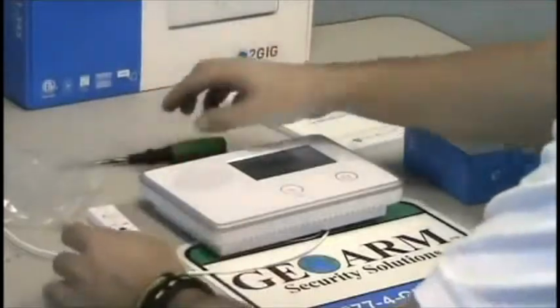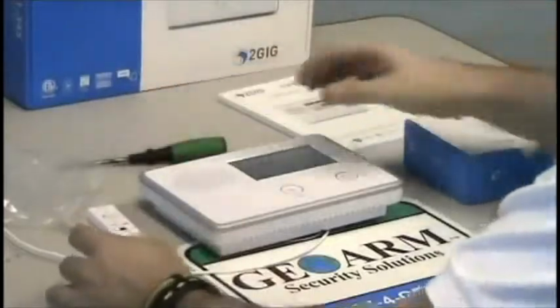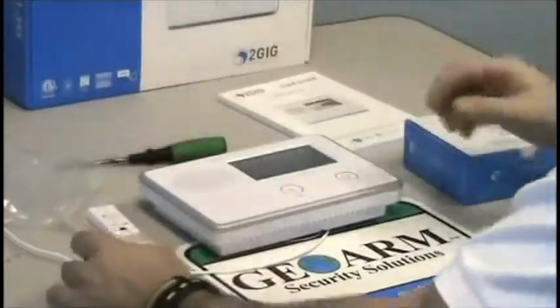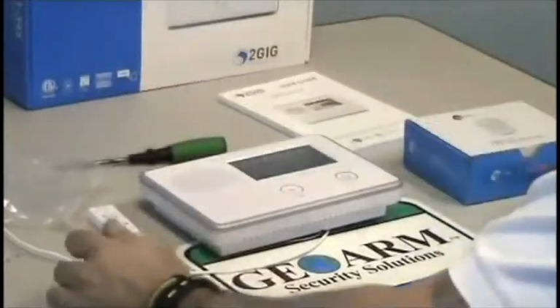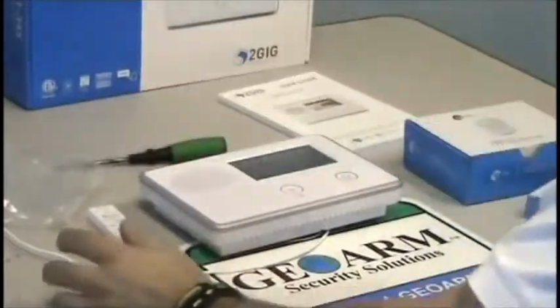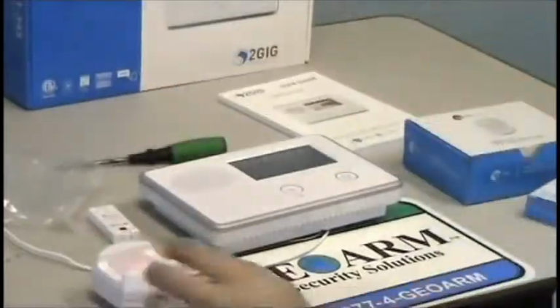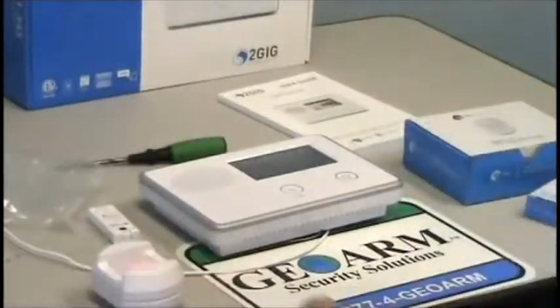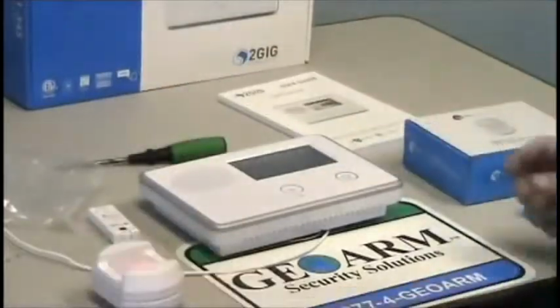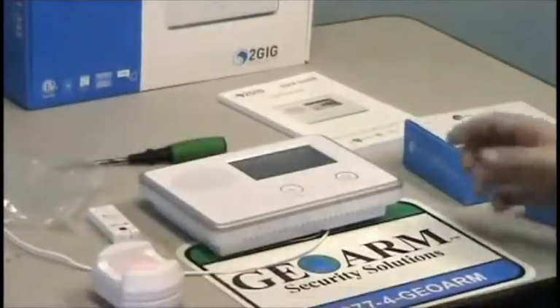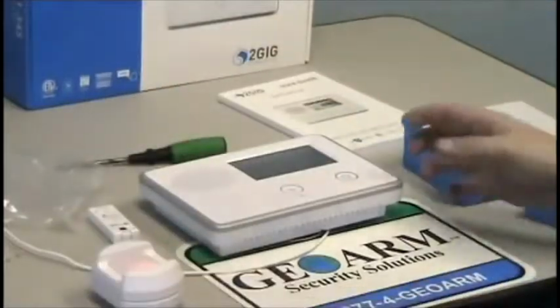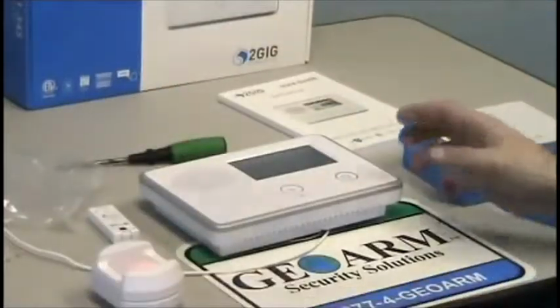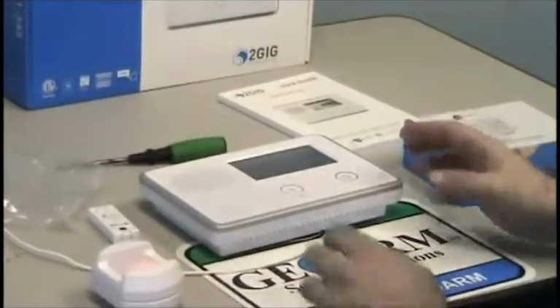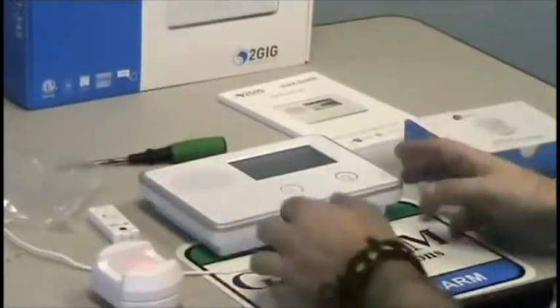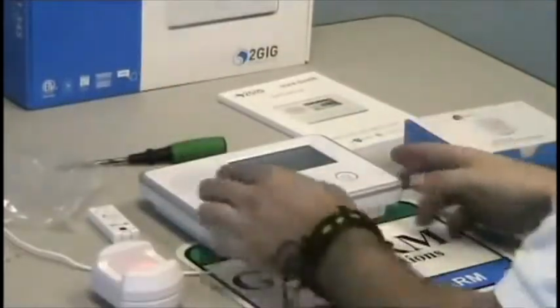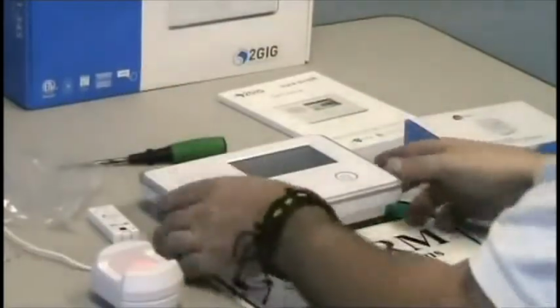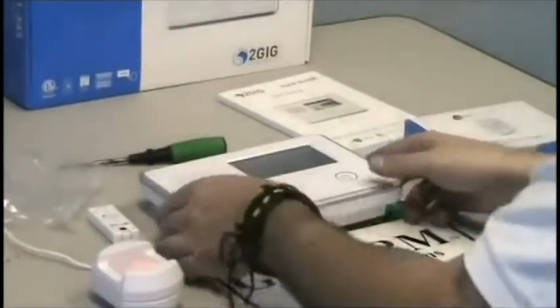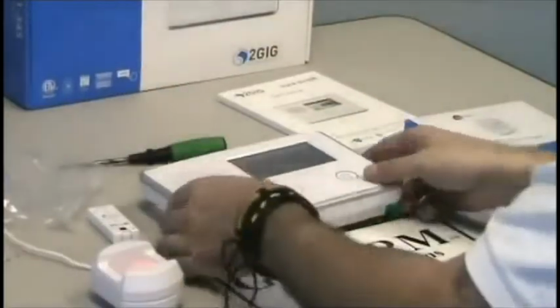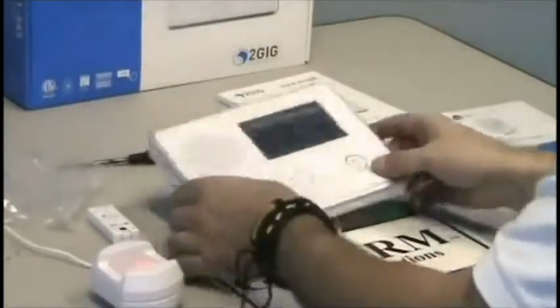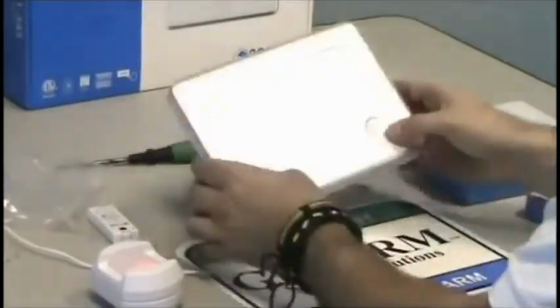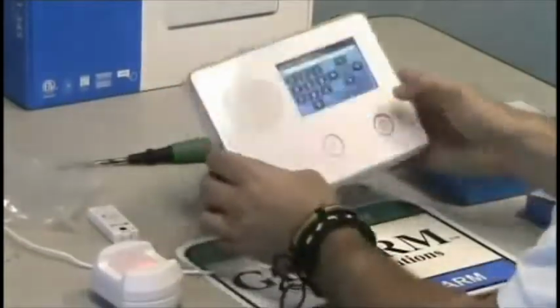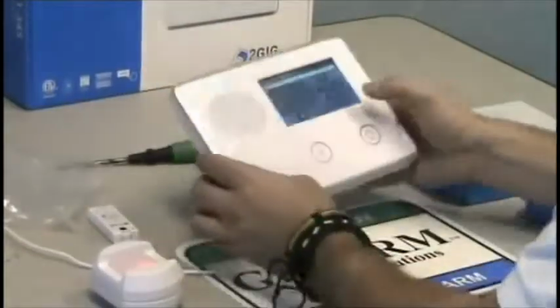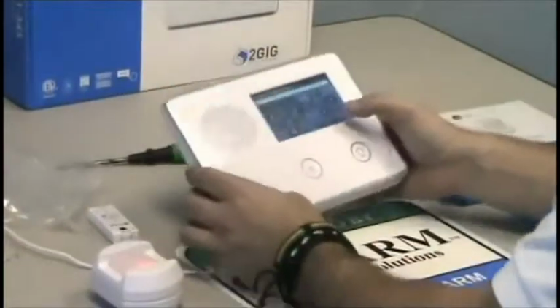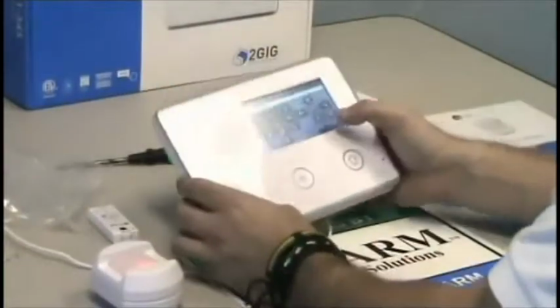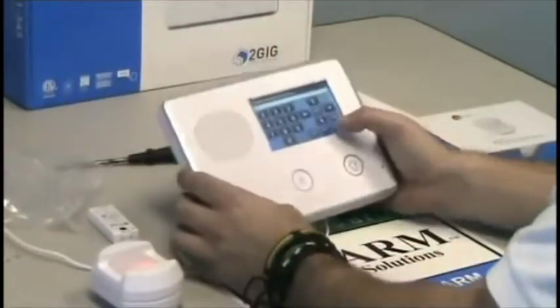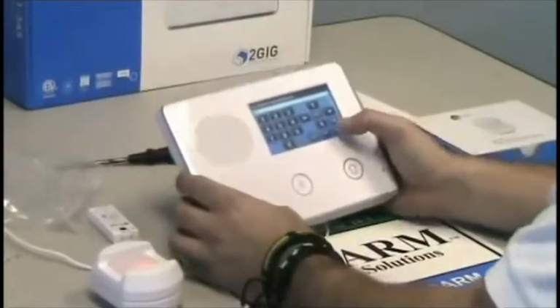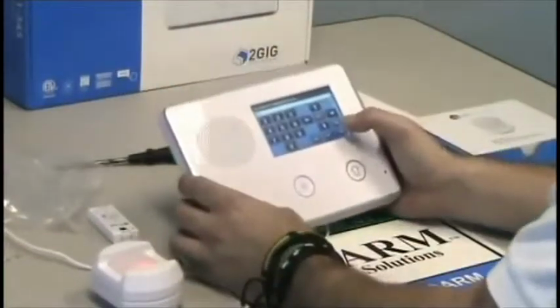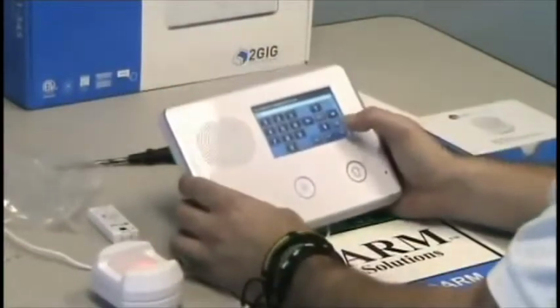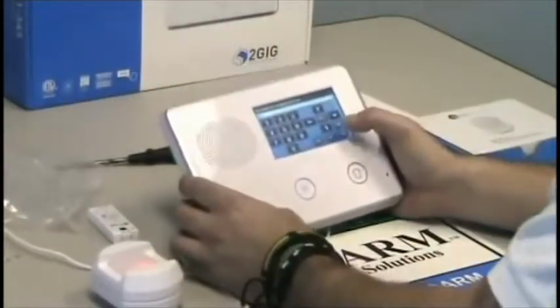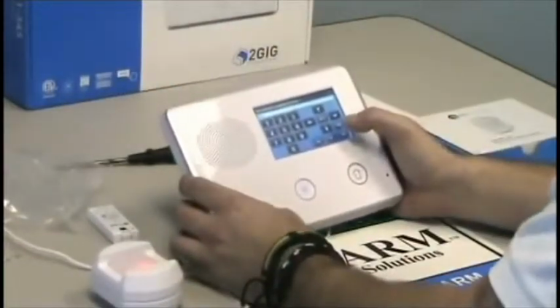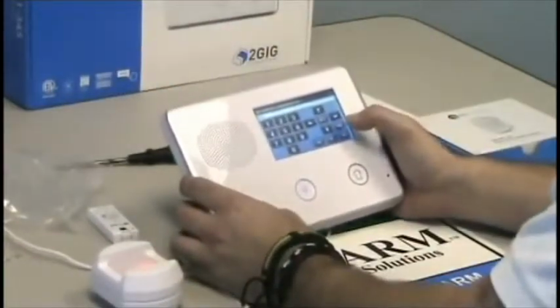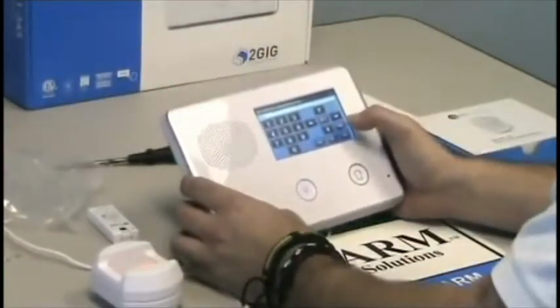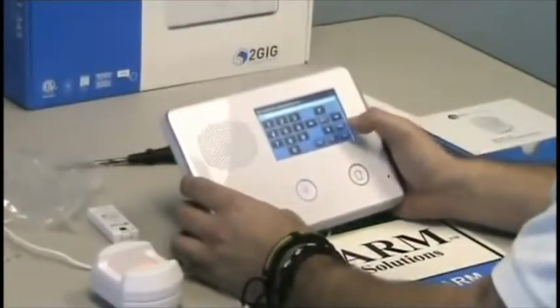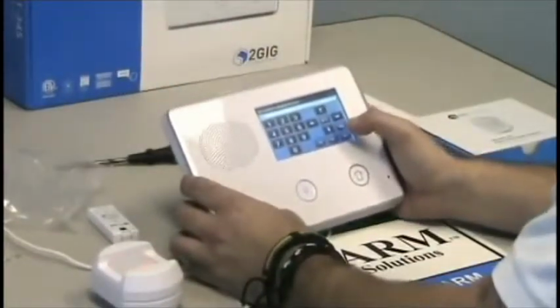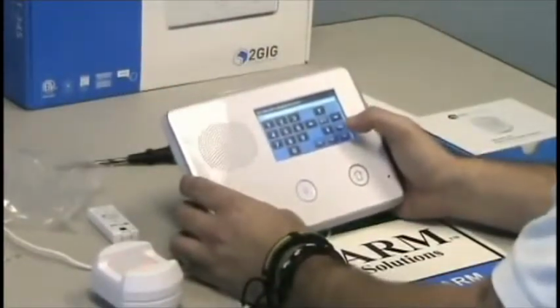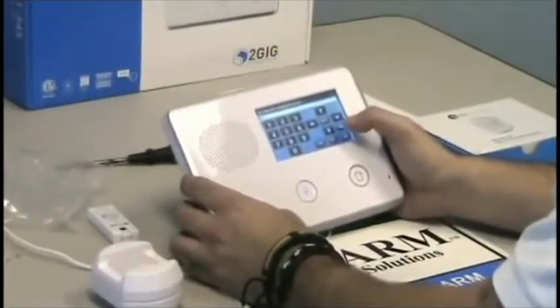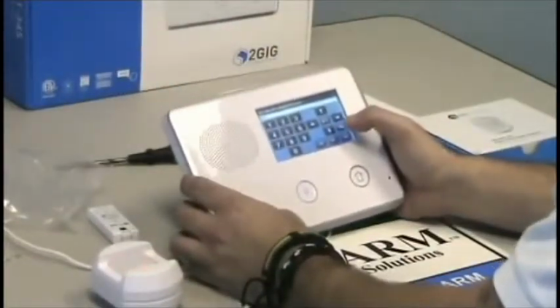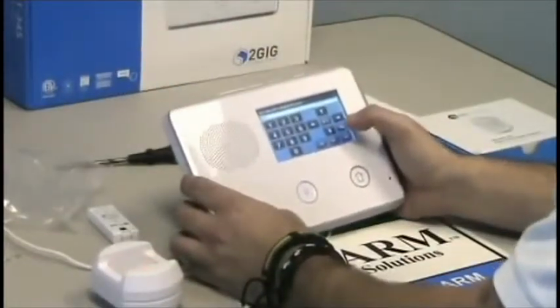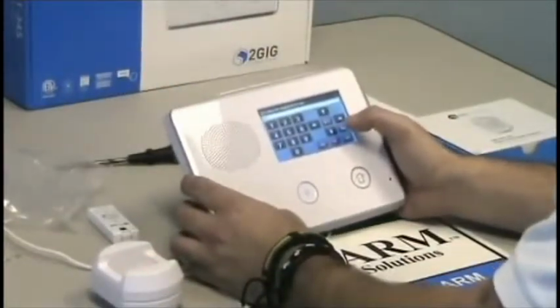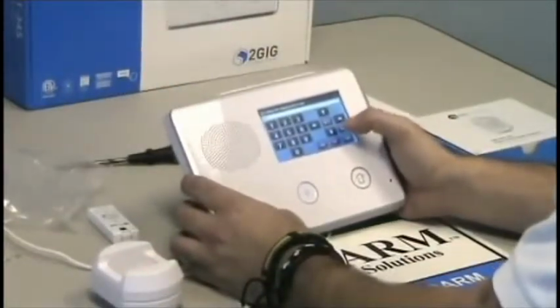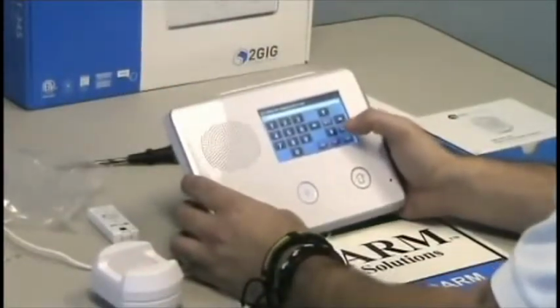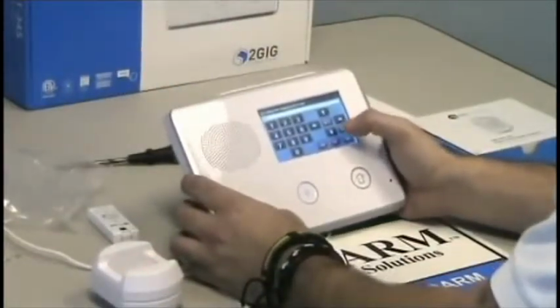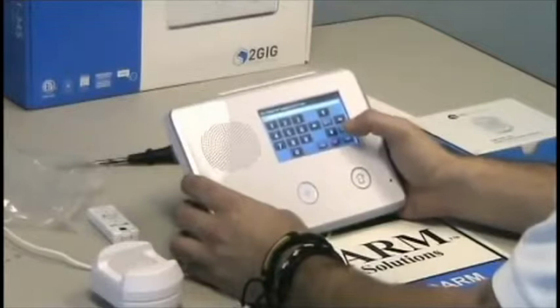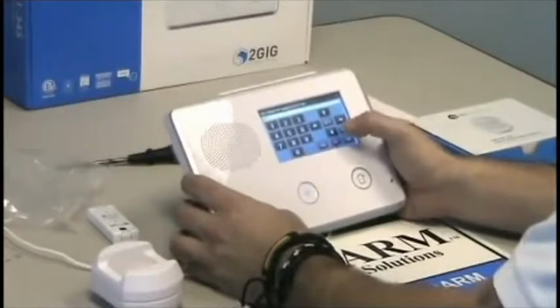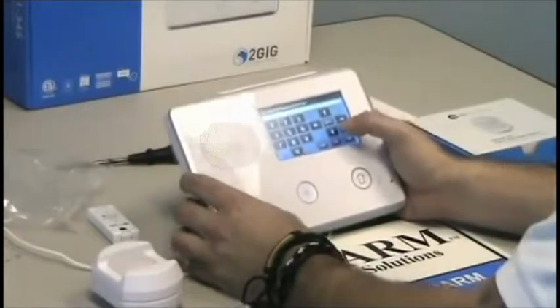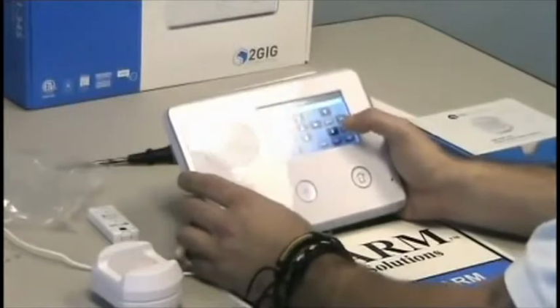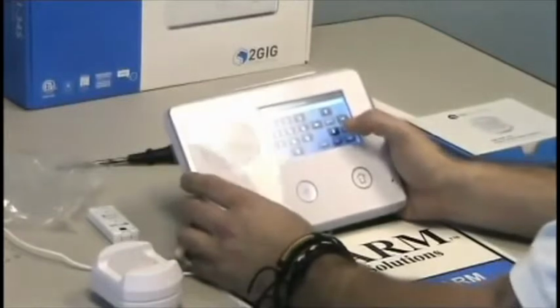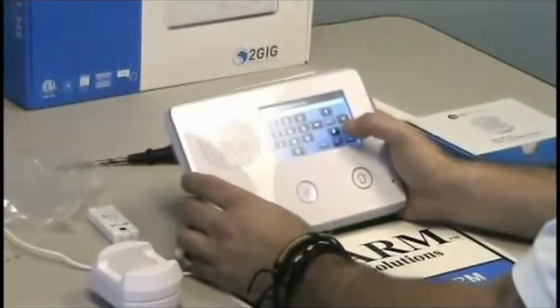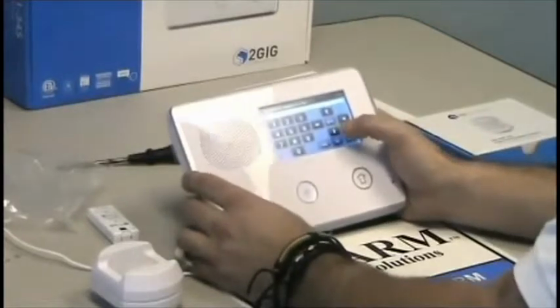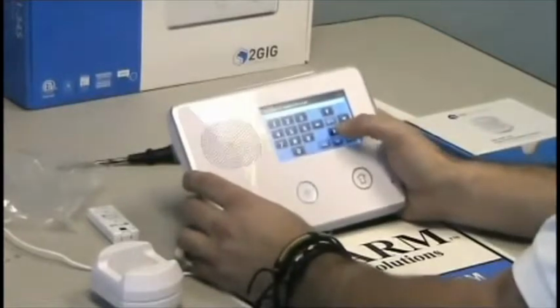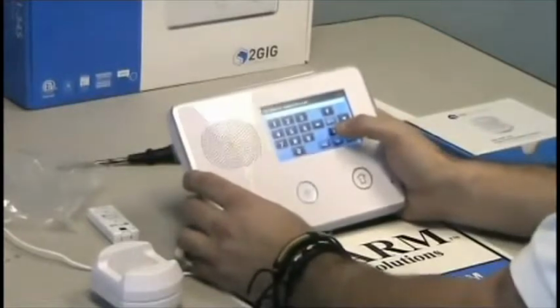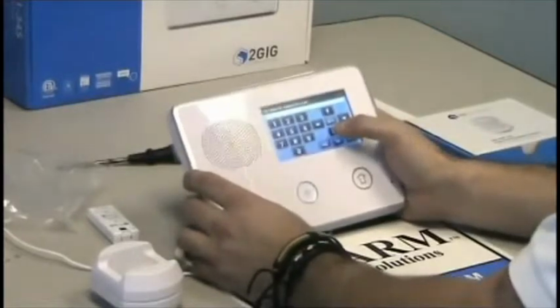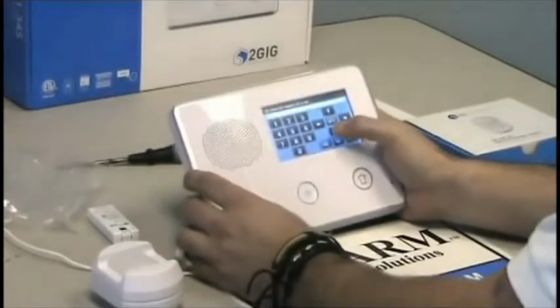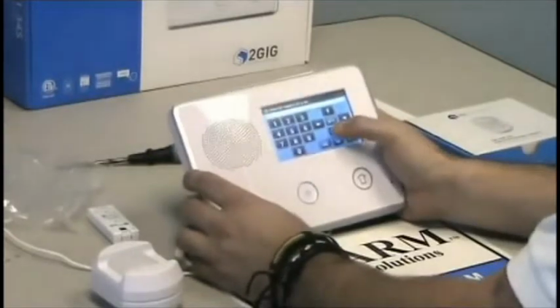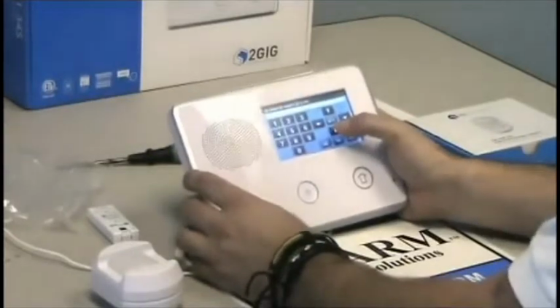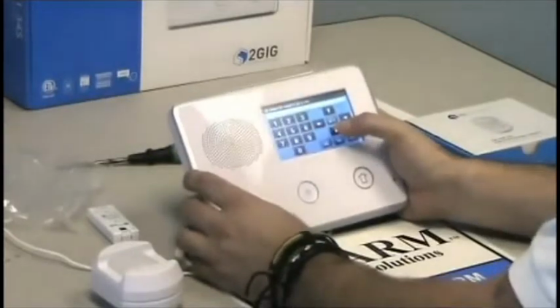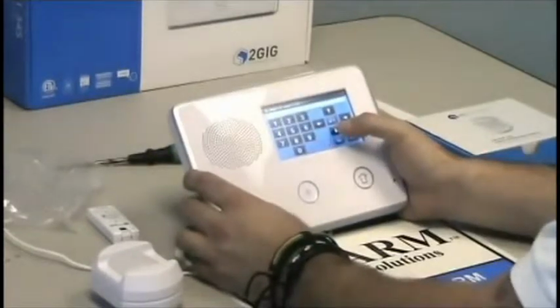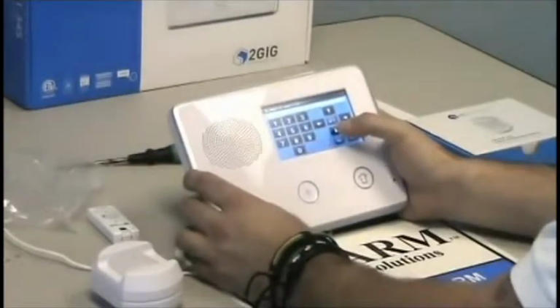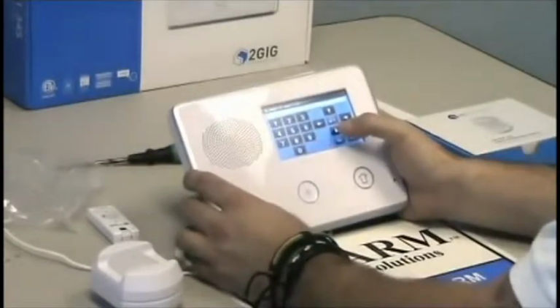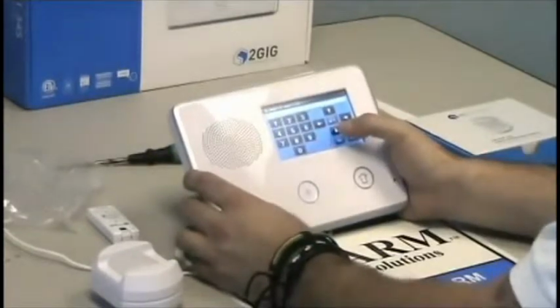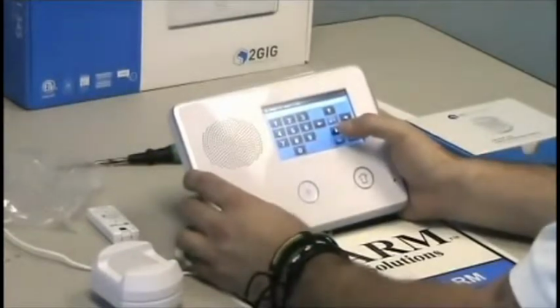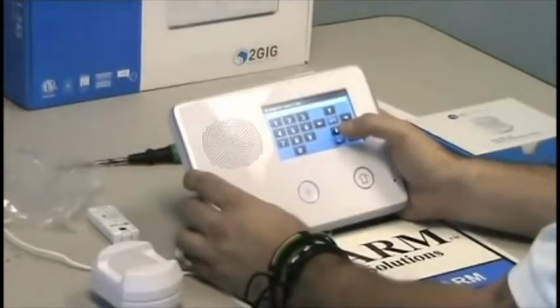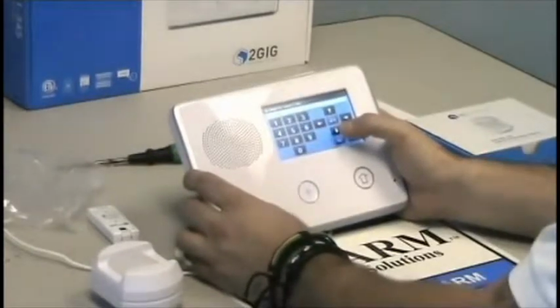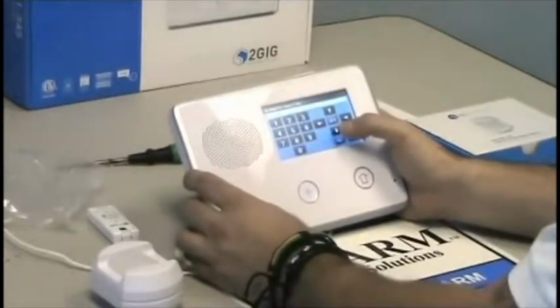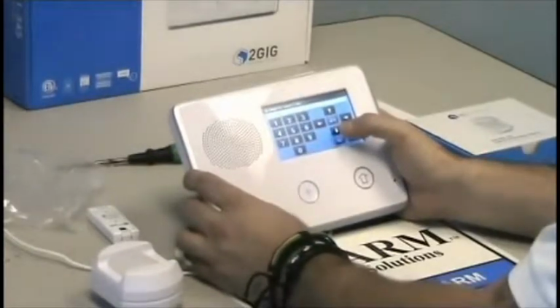Motion is ready to be programmed in the panel now. We're going to select the RF sensor, which is sensor 2. Go ahead and press the down arrow key.